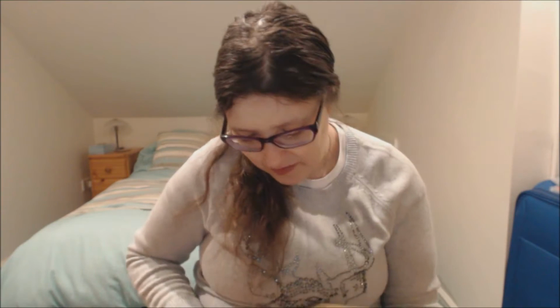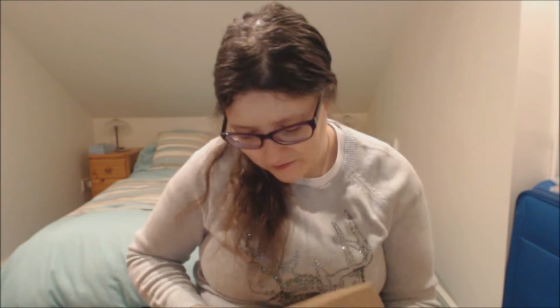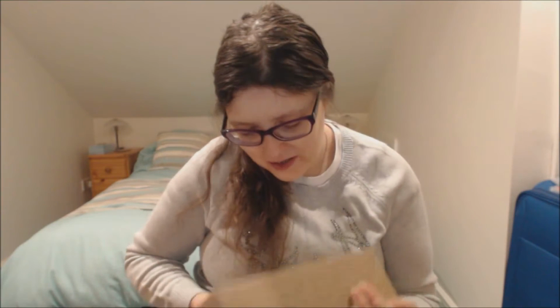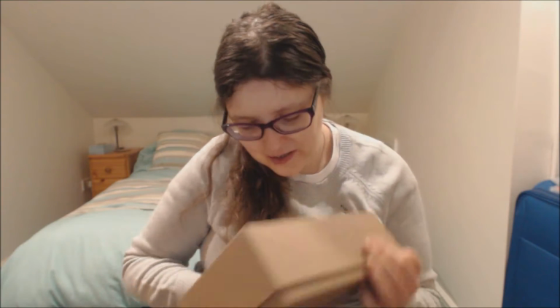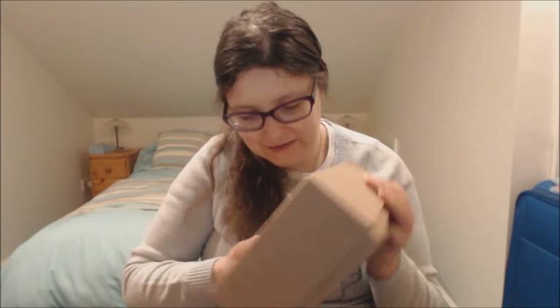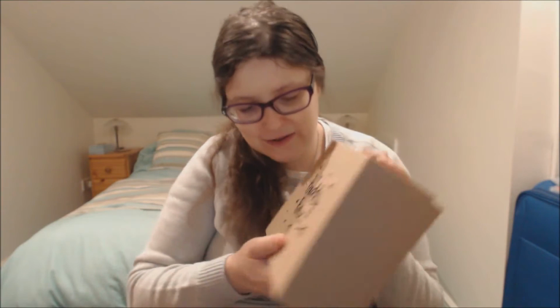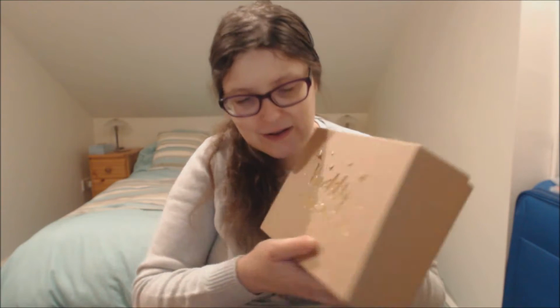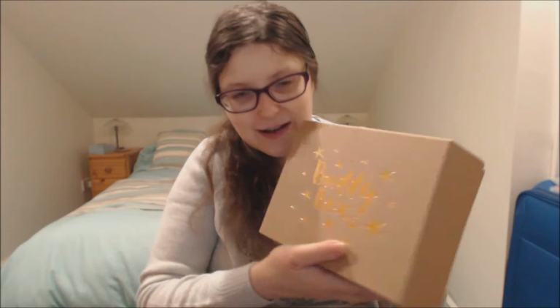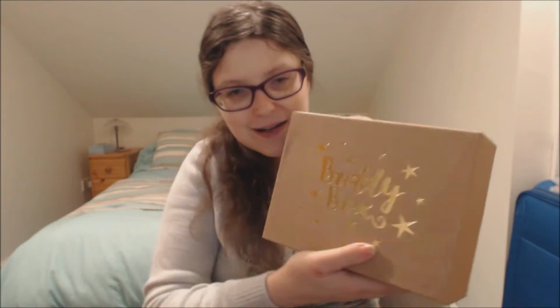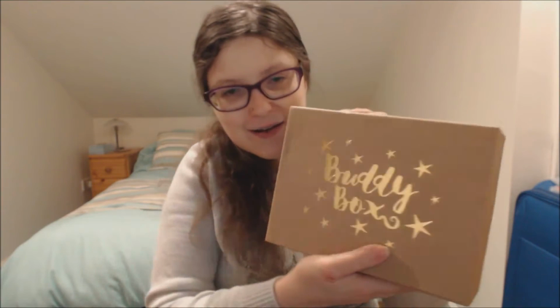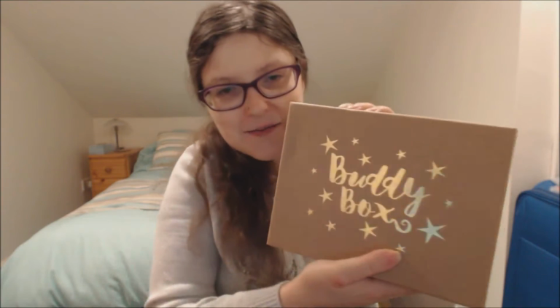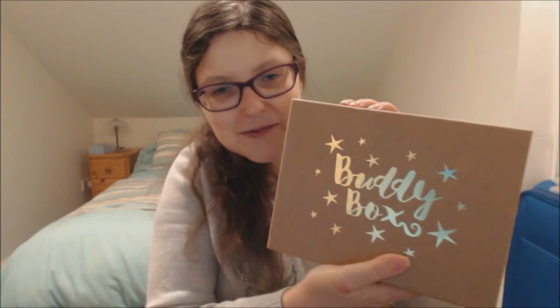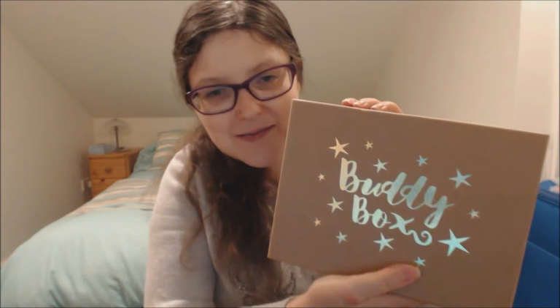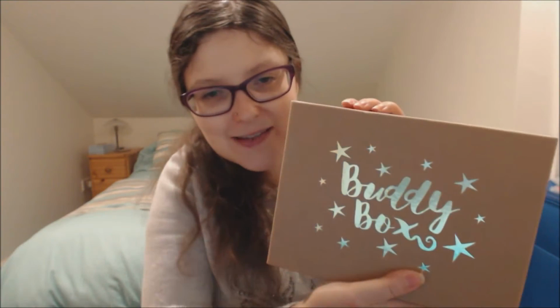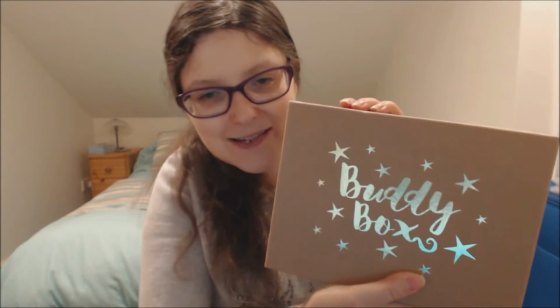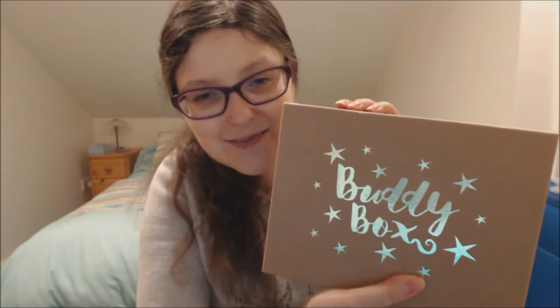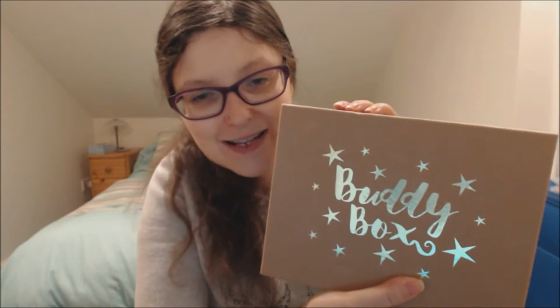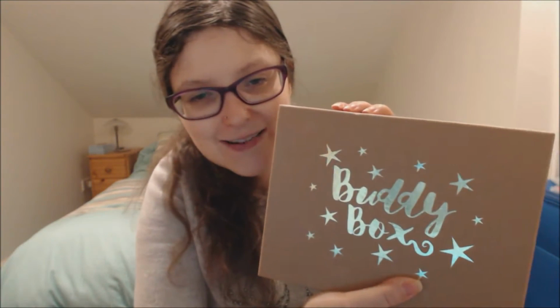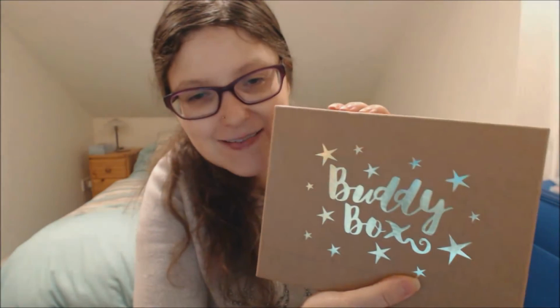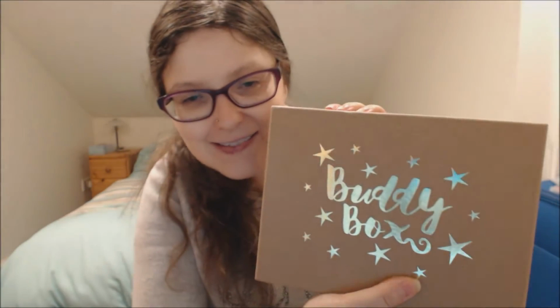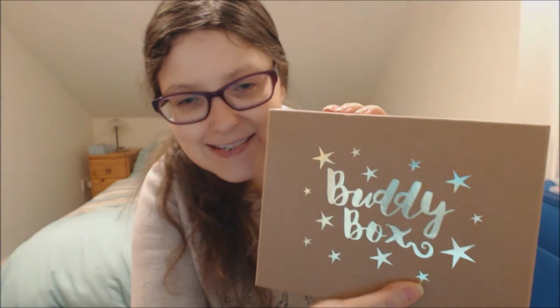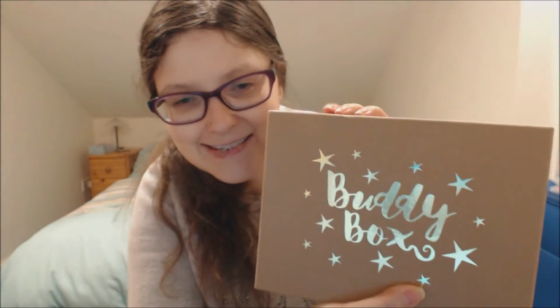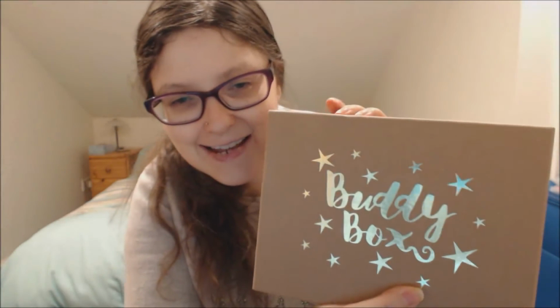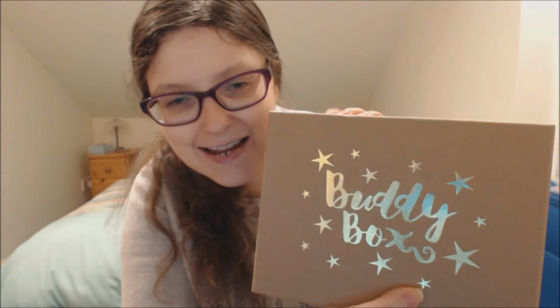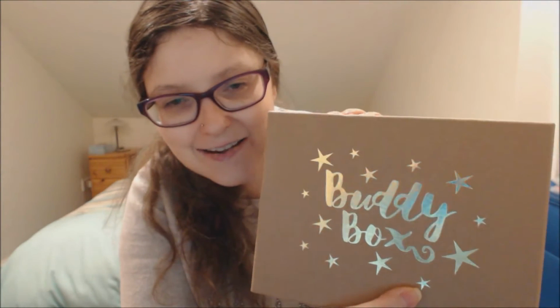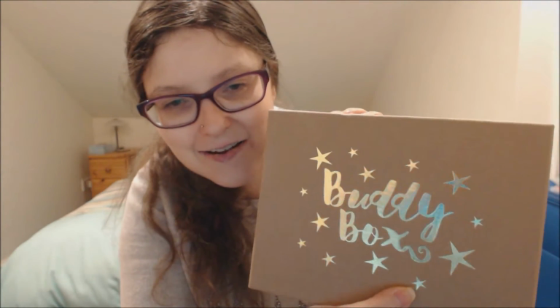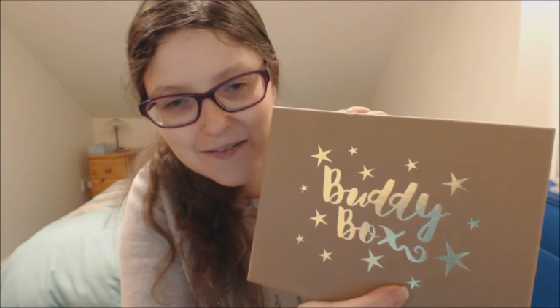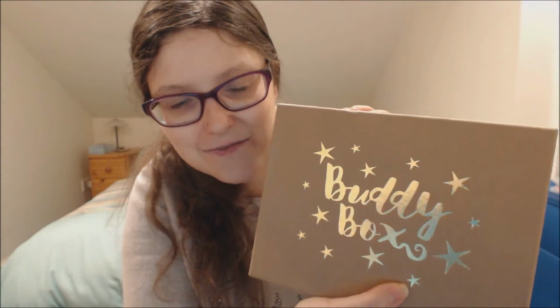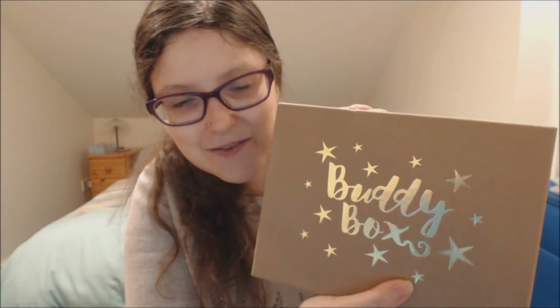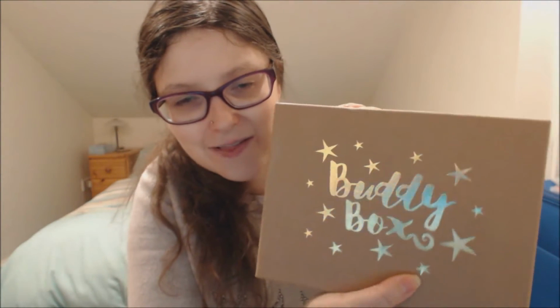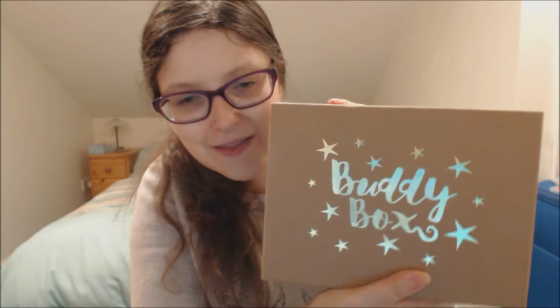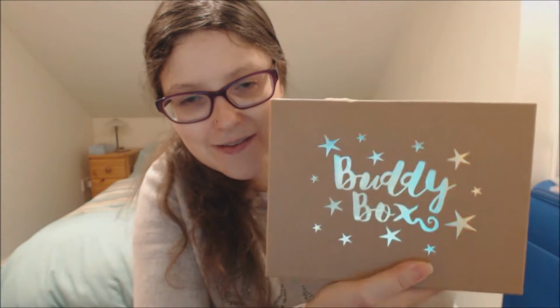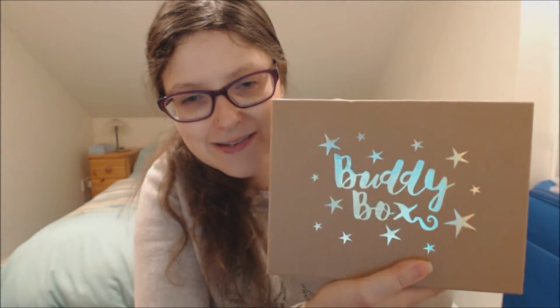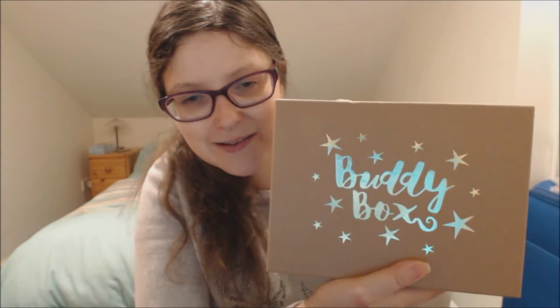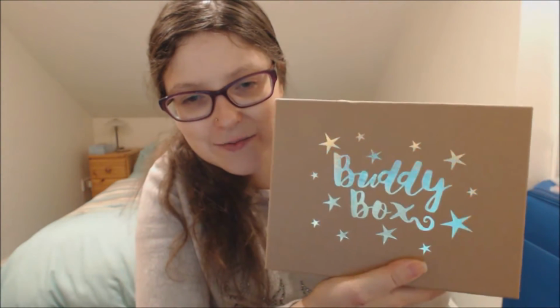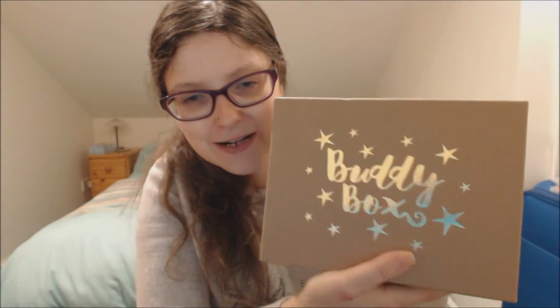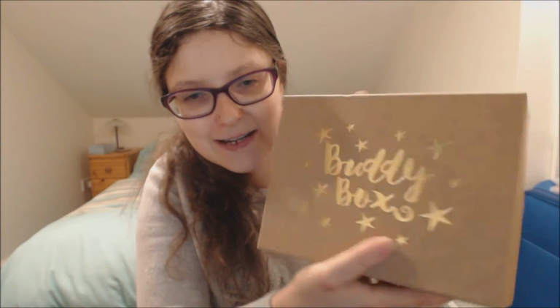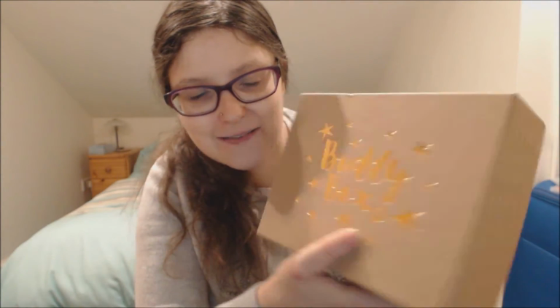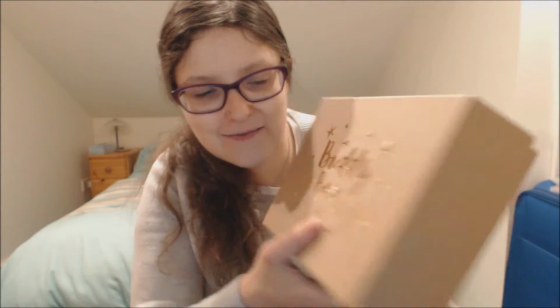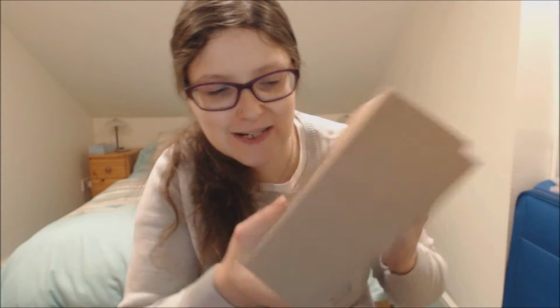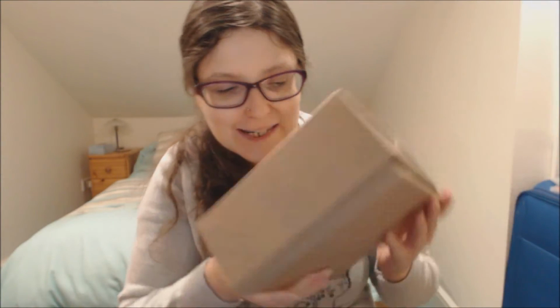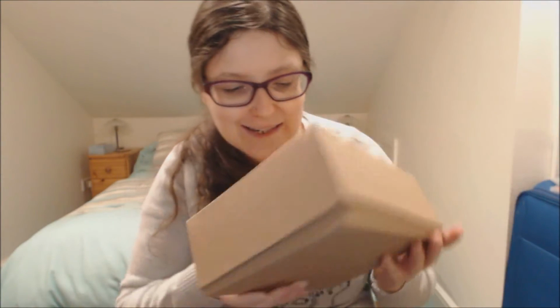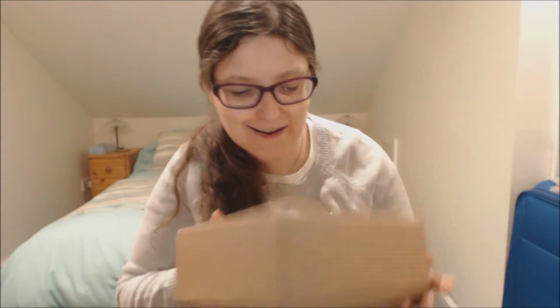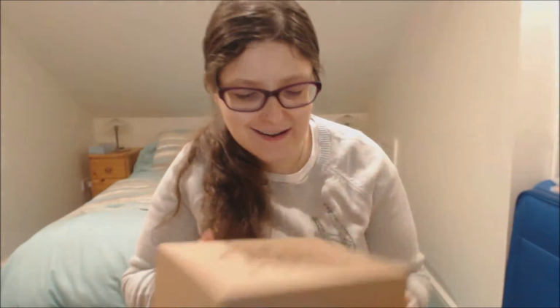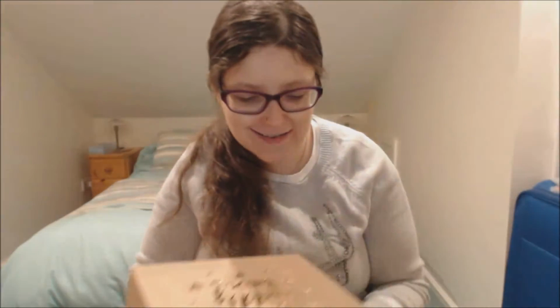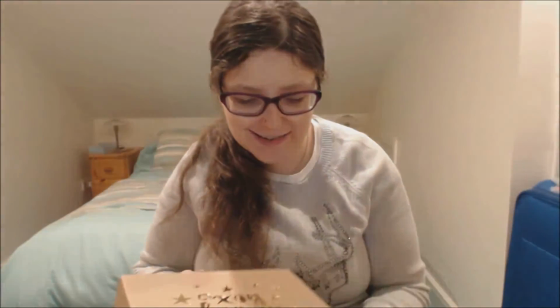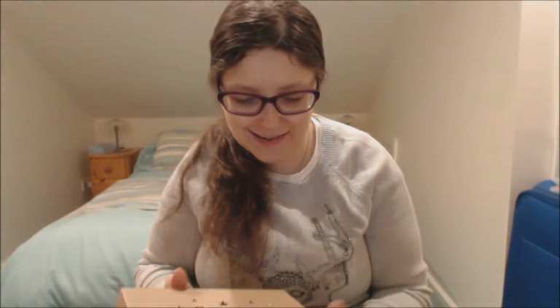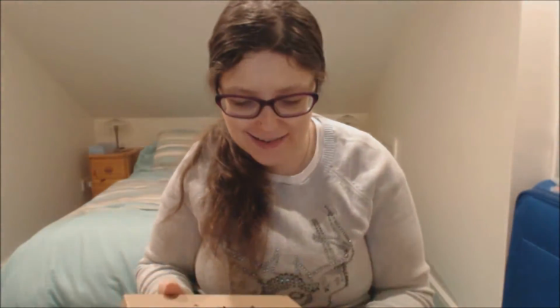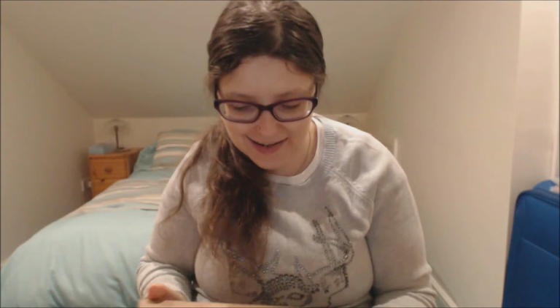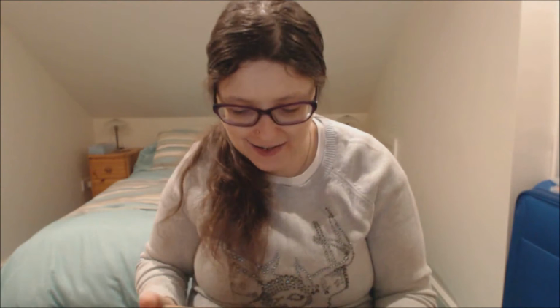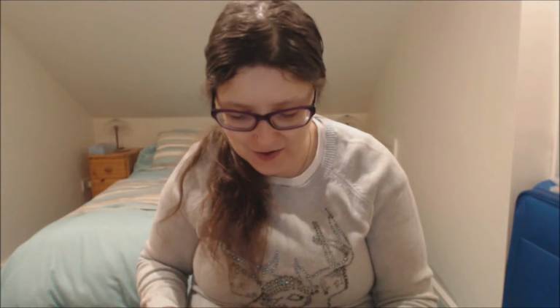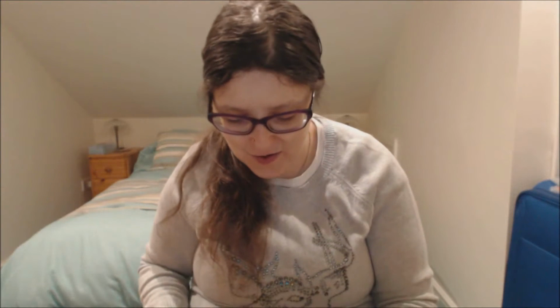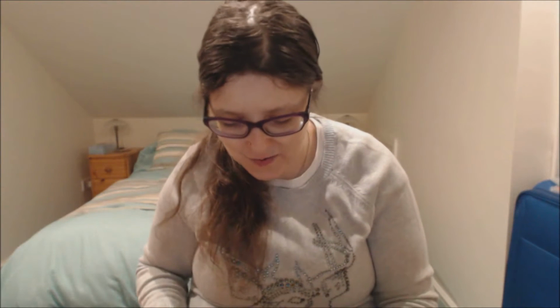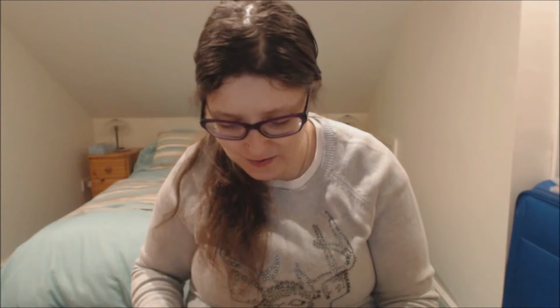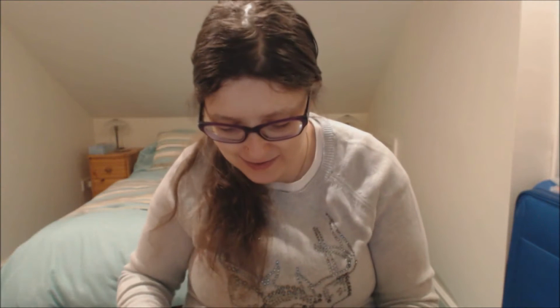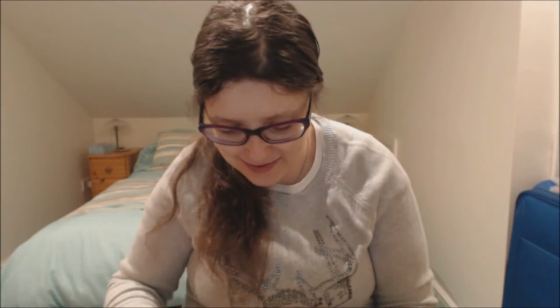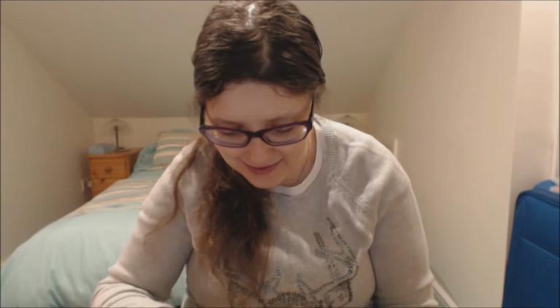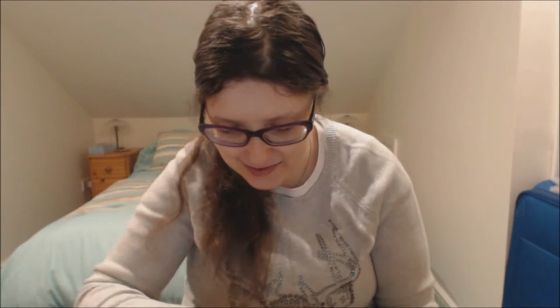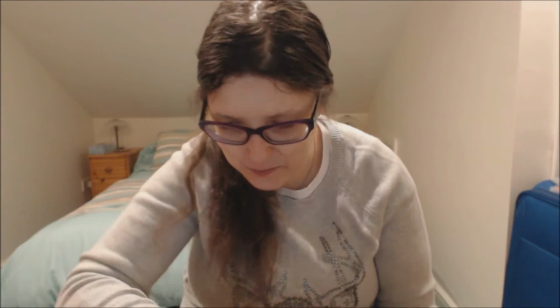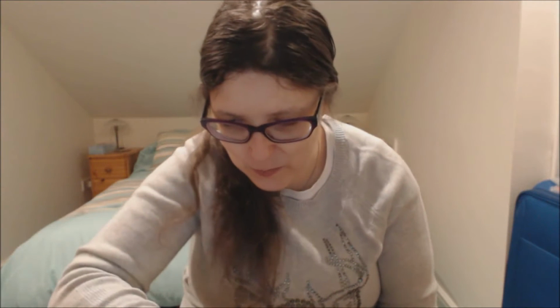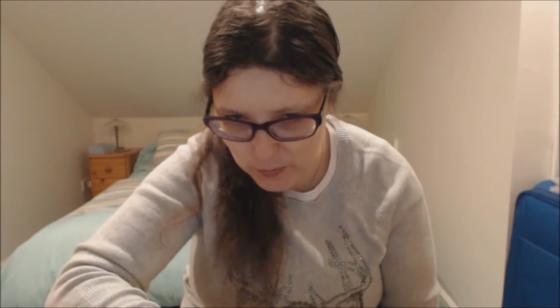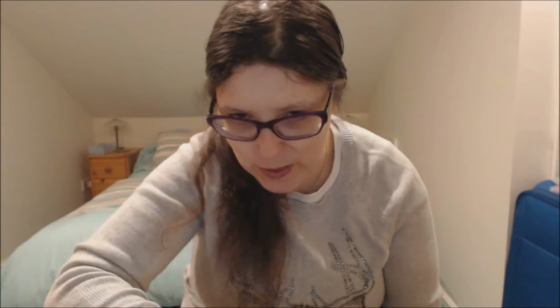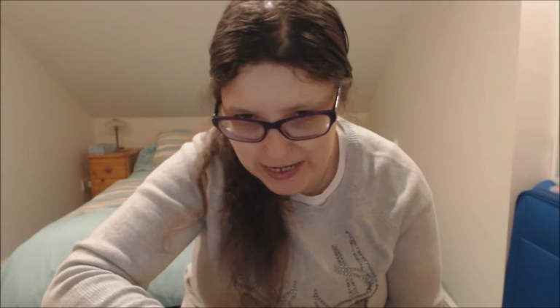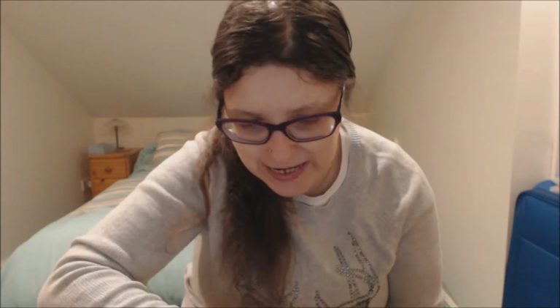So first of all it comes with this really cool design of a load of glittery stars in gold, and it's pretty.